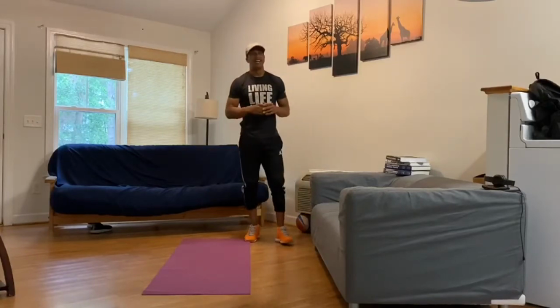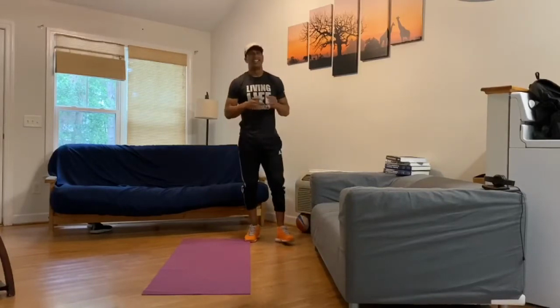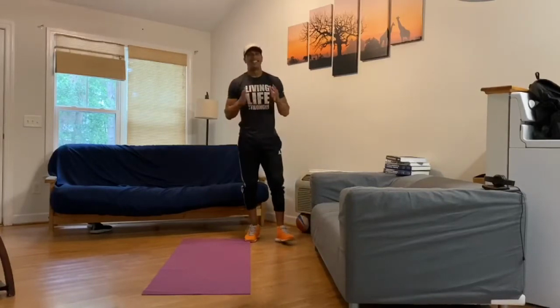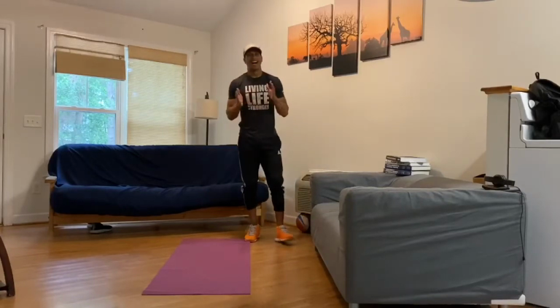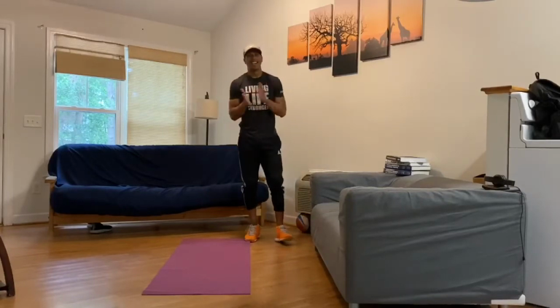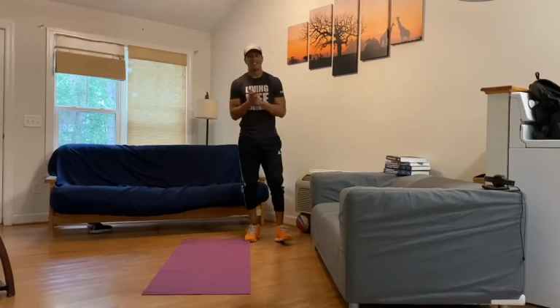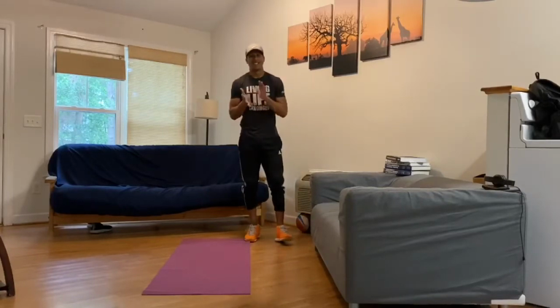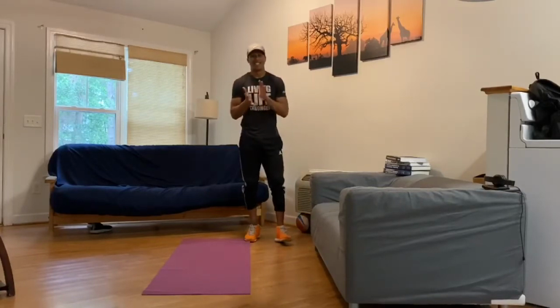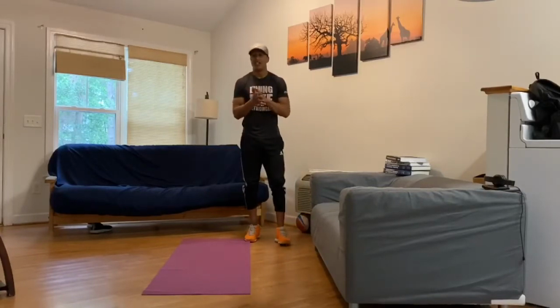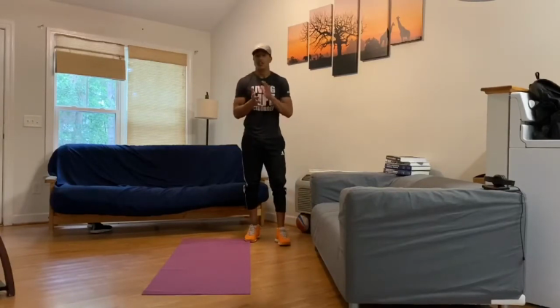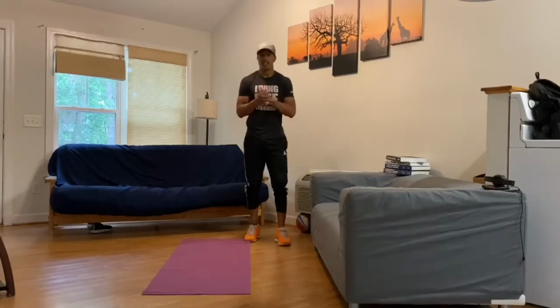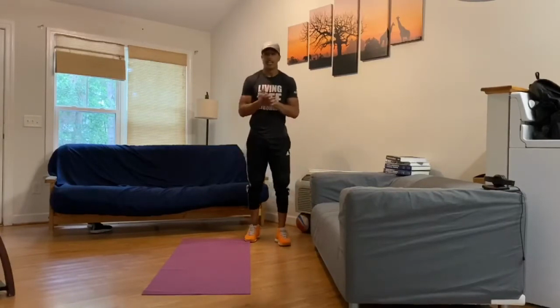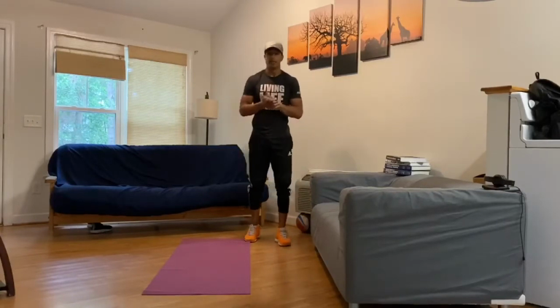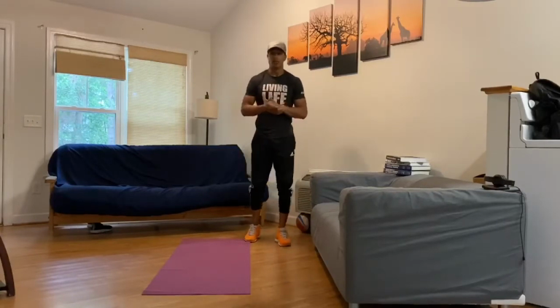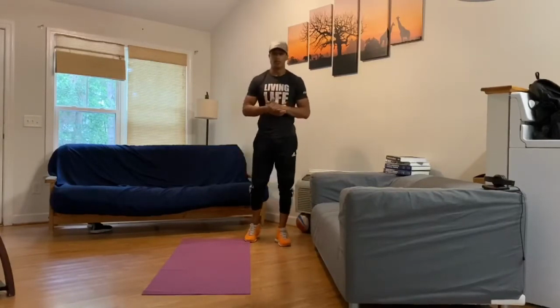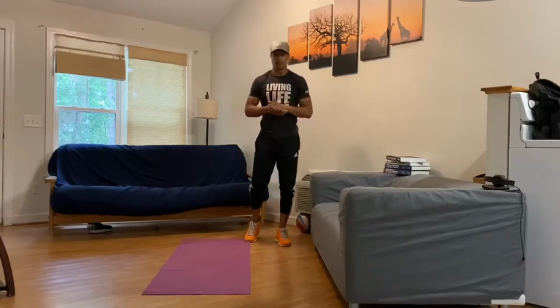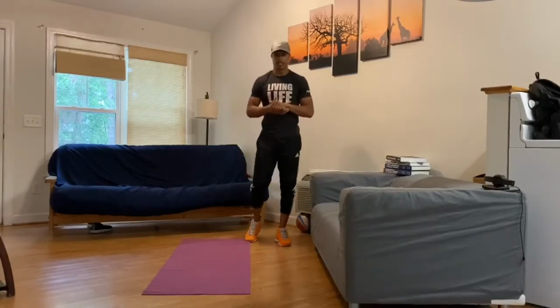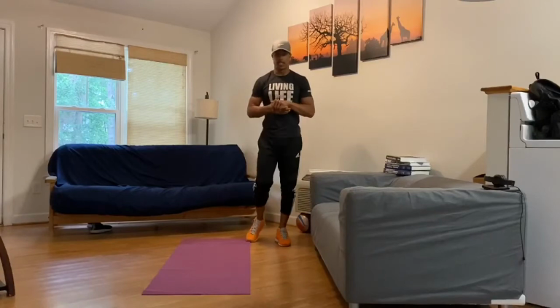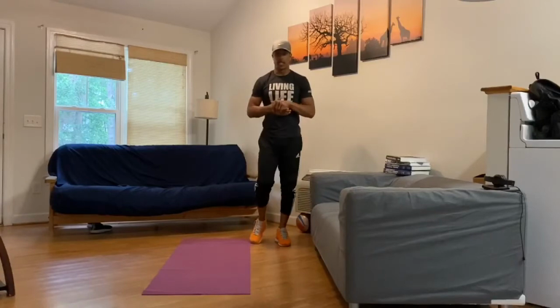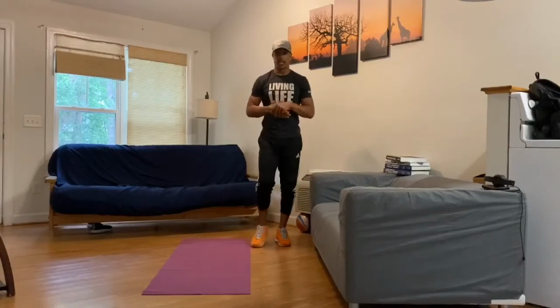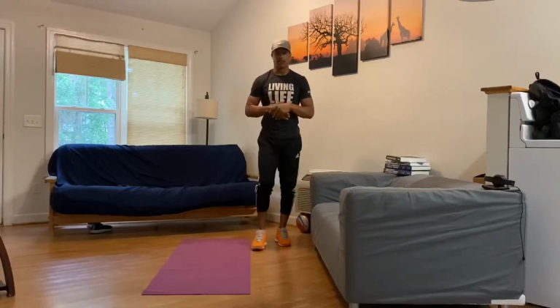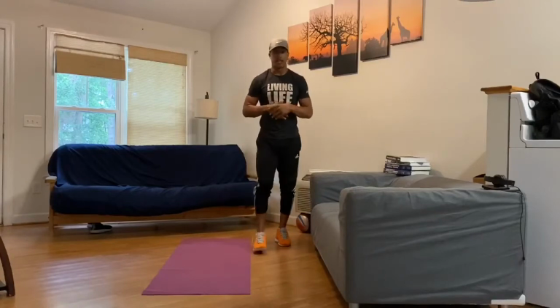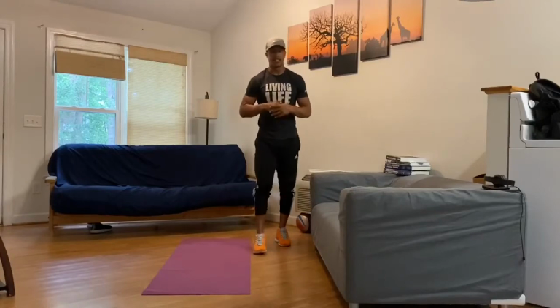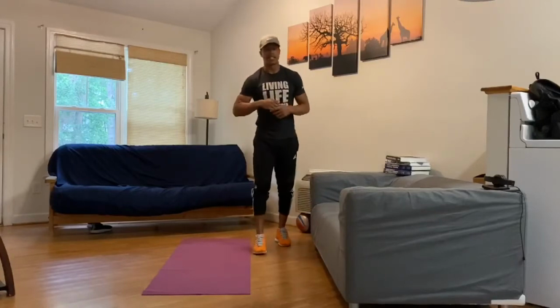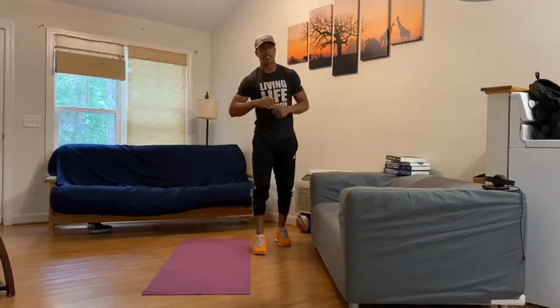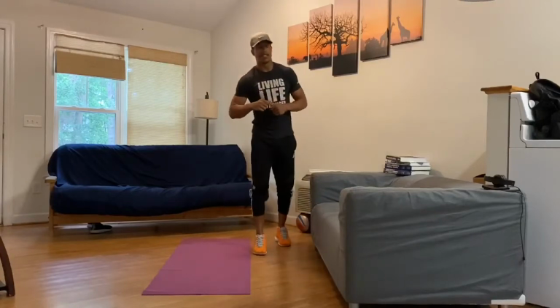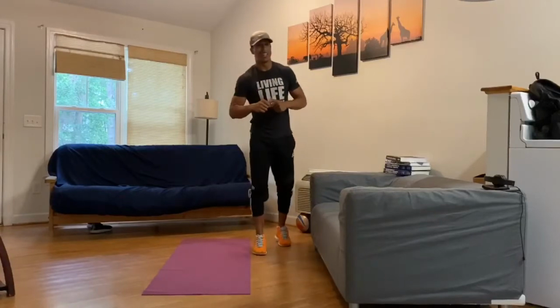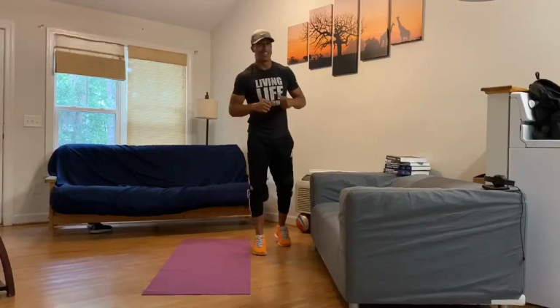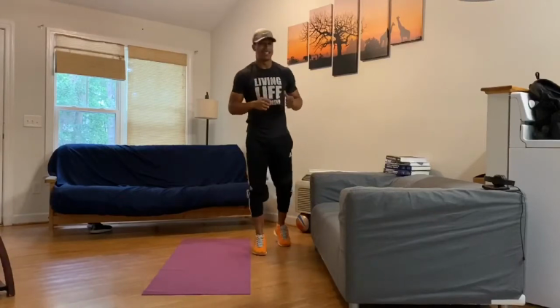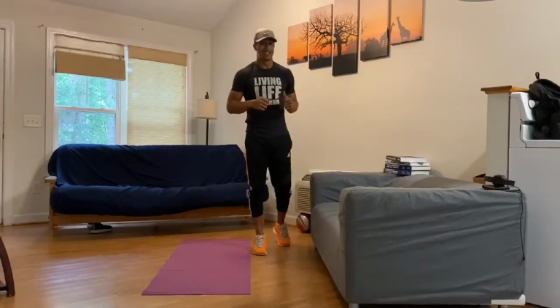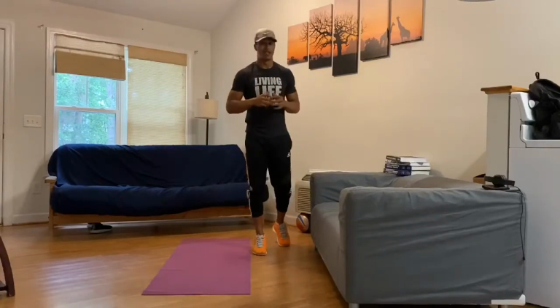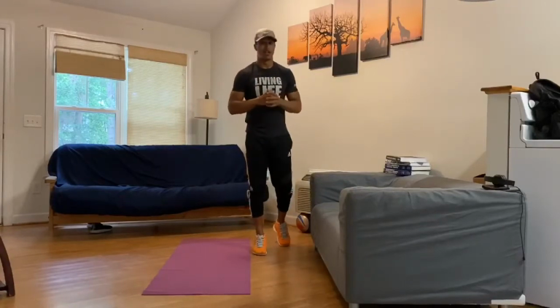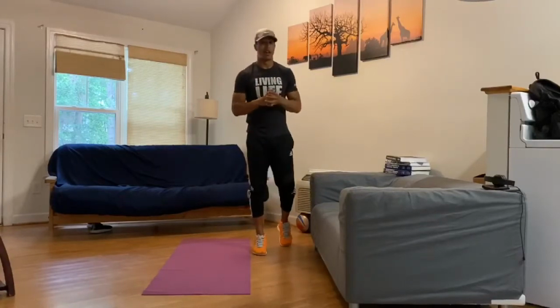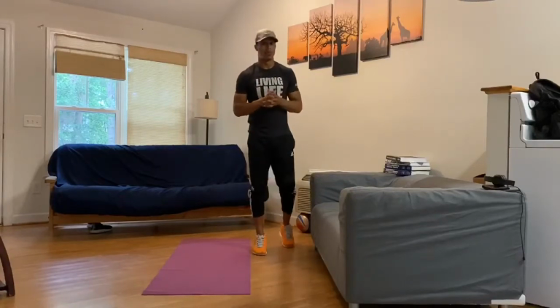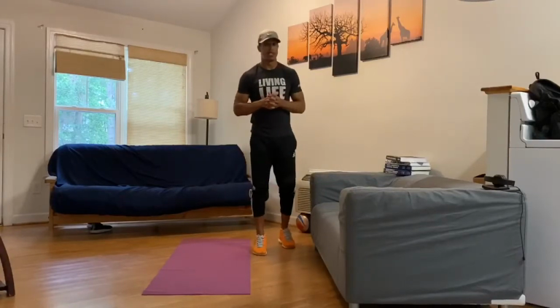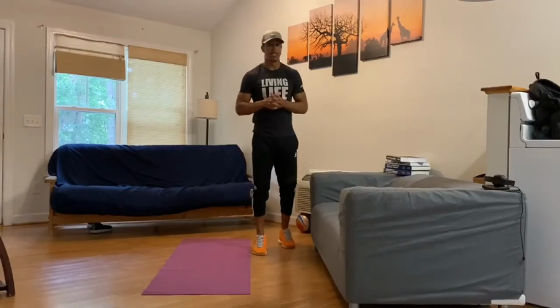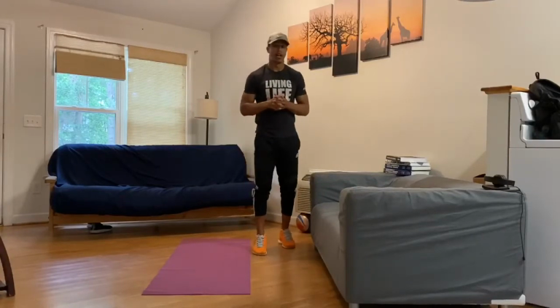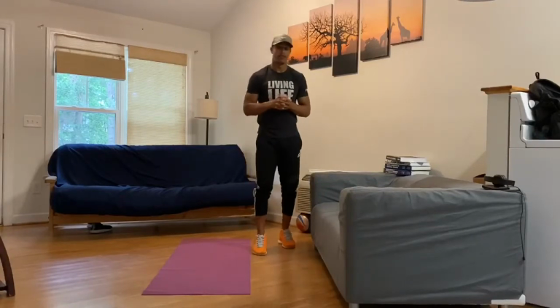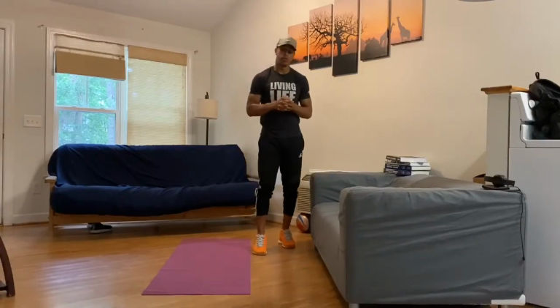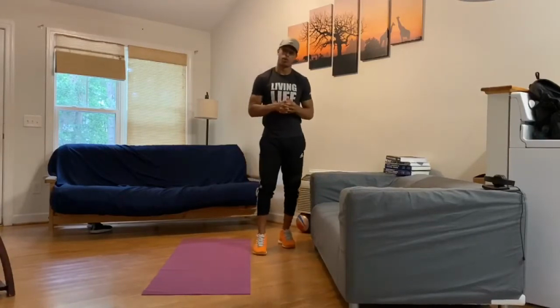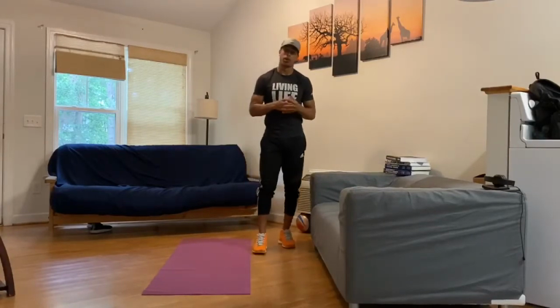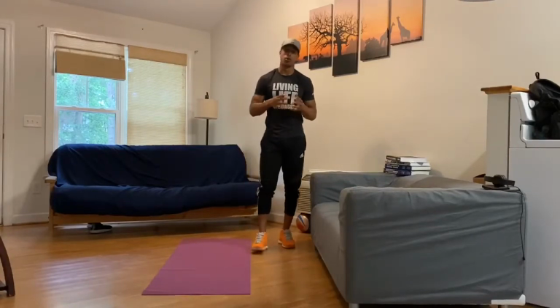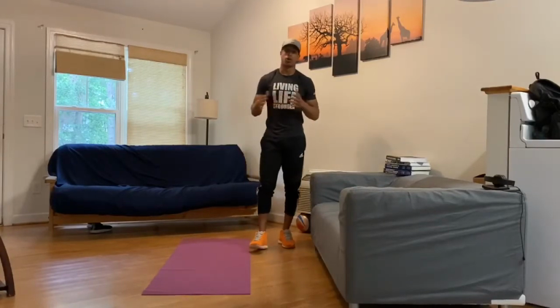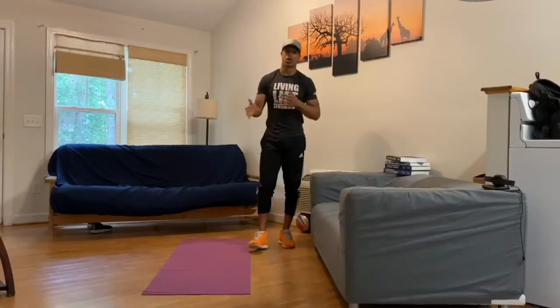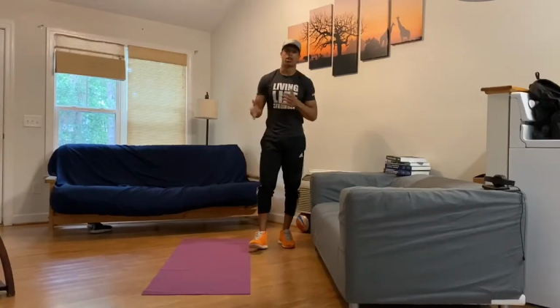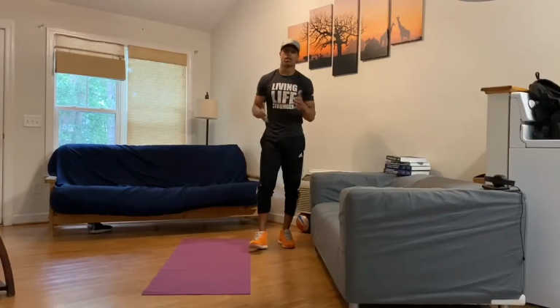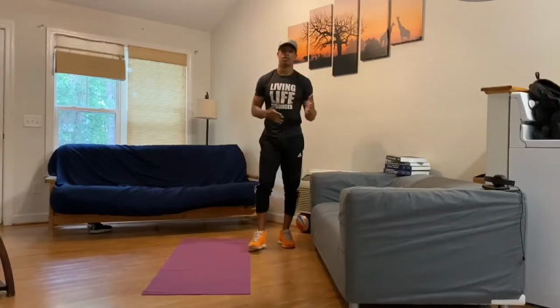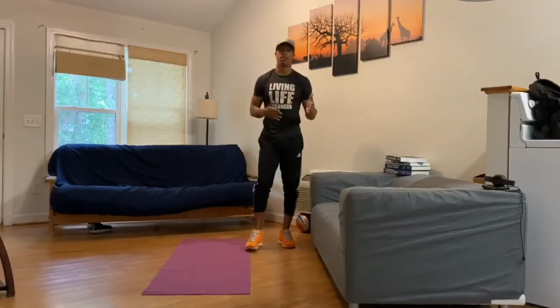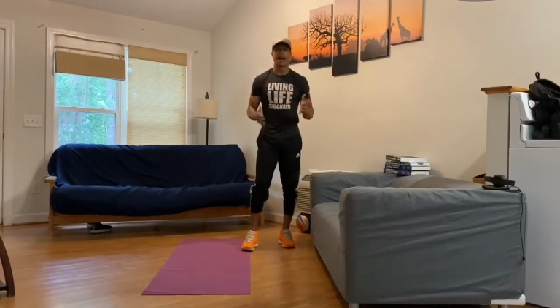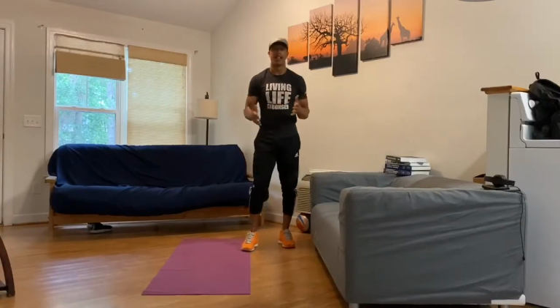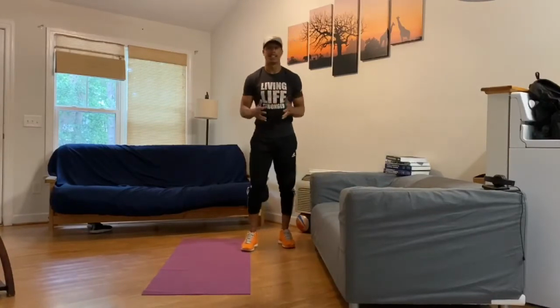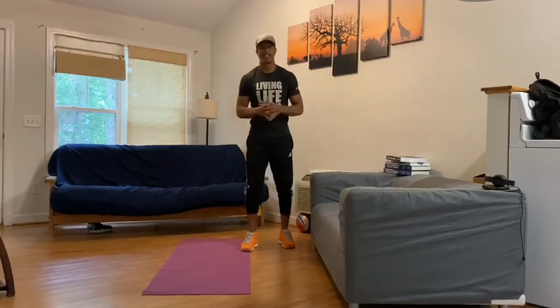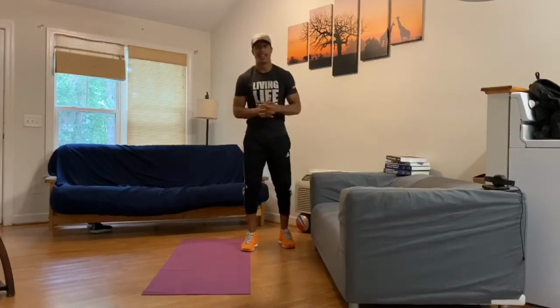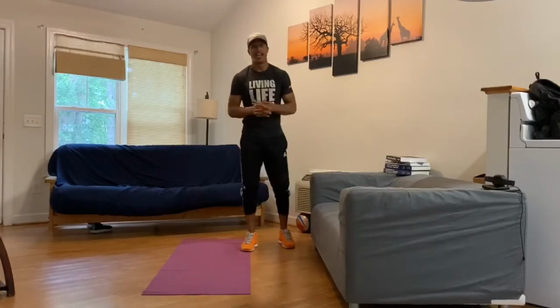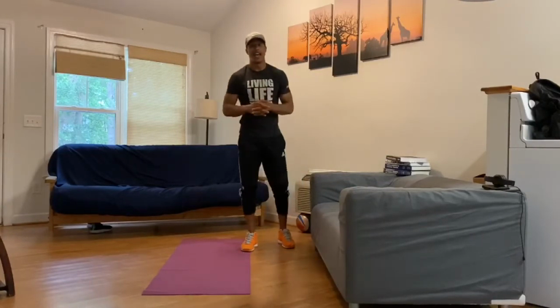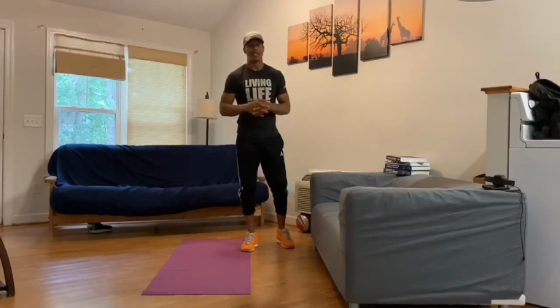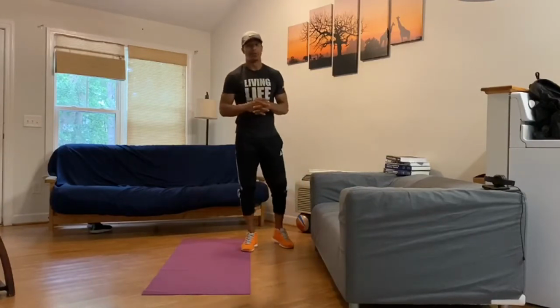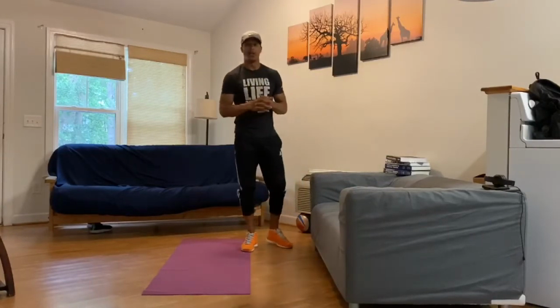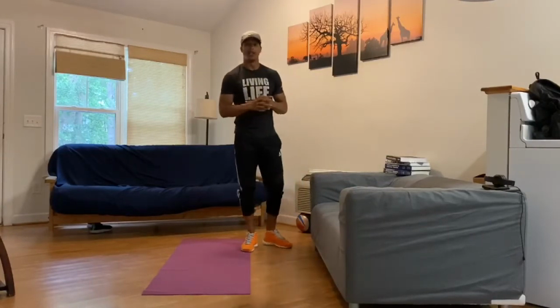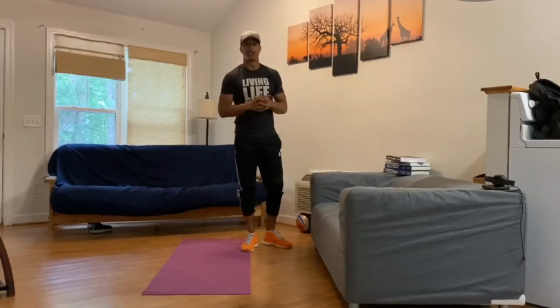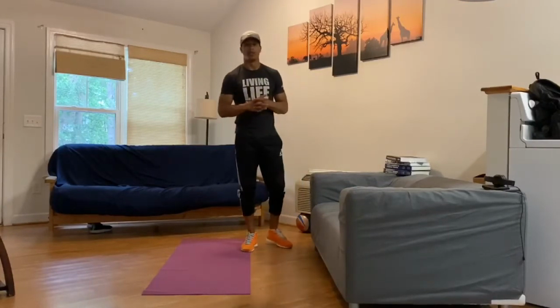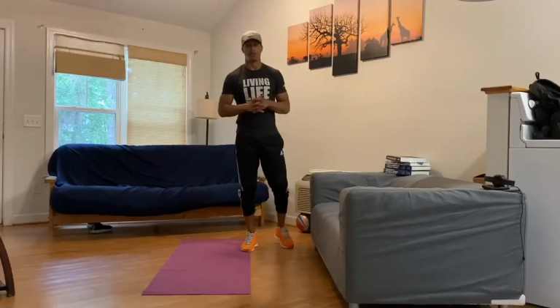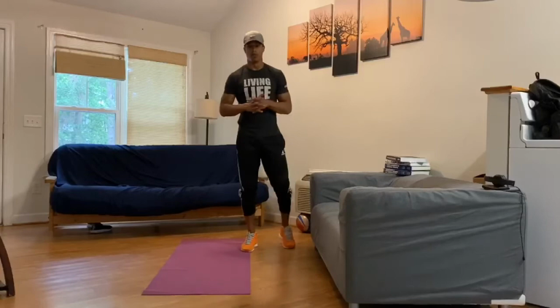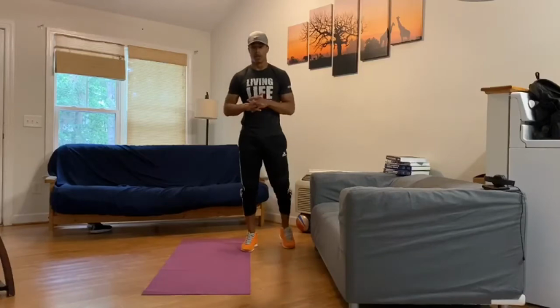A lot of single leg movements today — single leg, single arm stuff. So we're going to work on some balance as well as some strength.